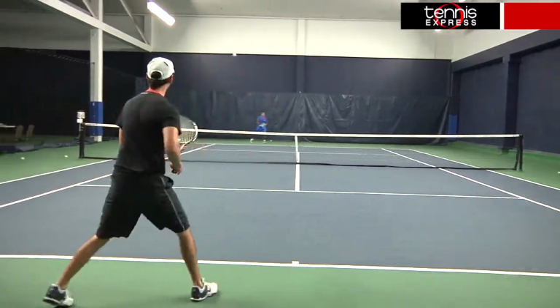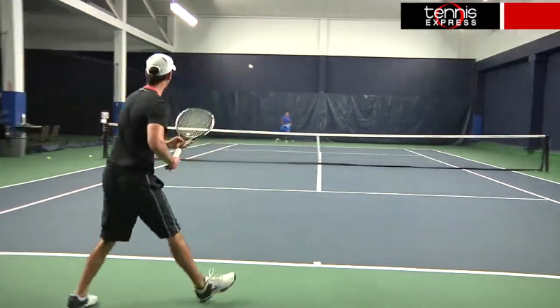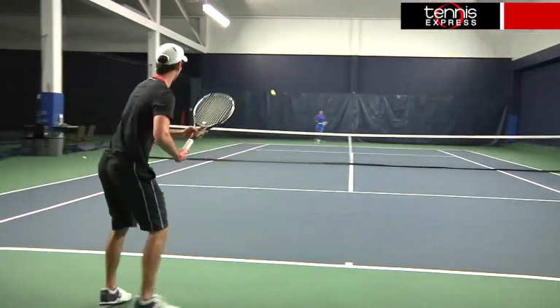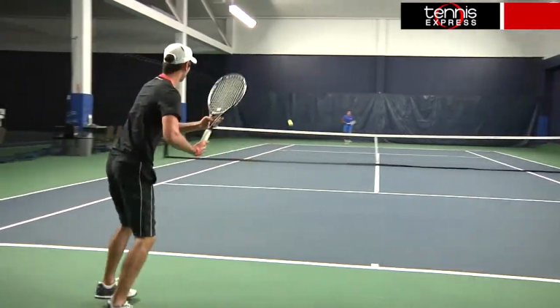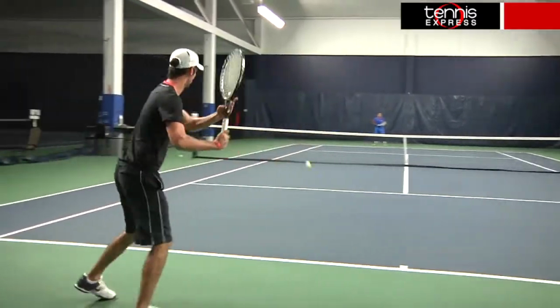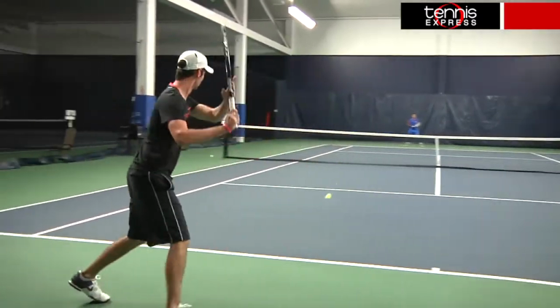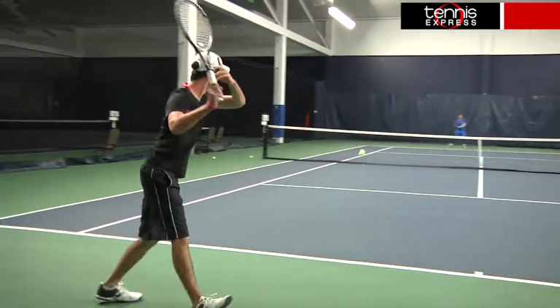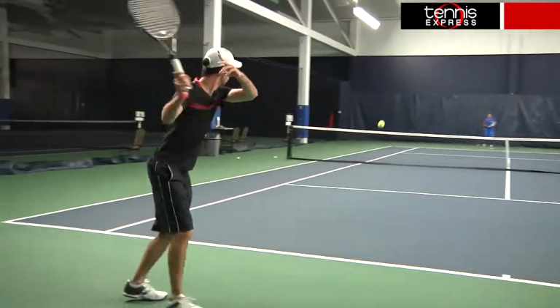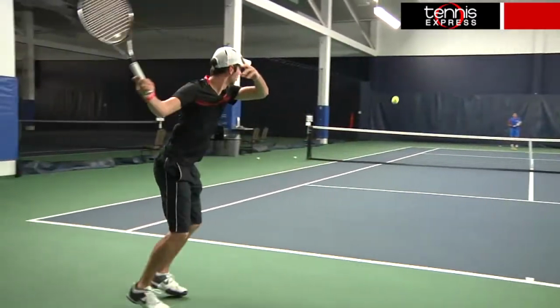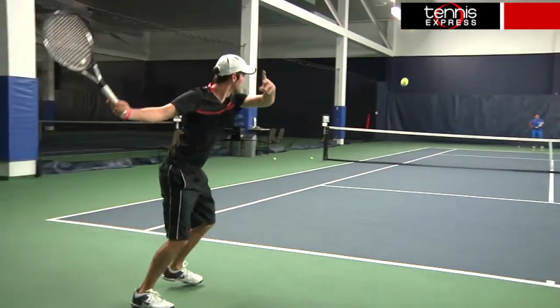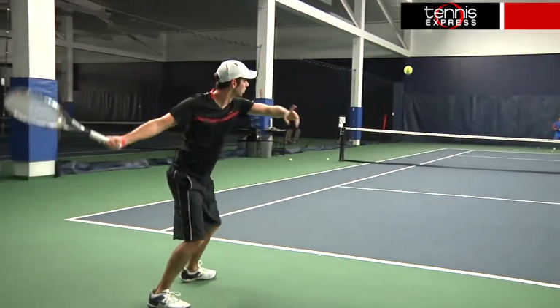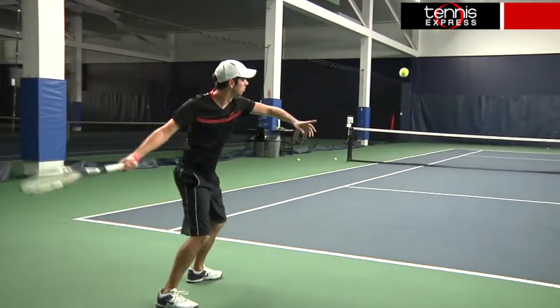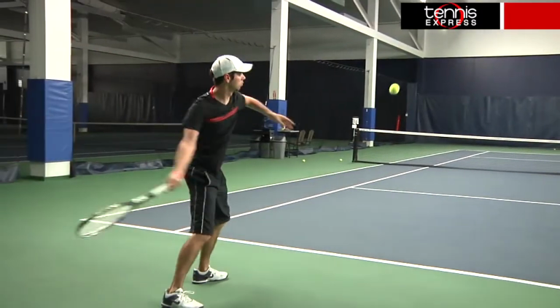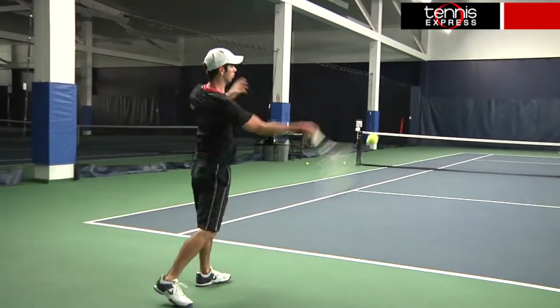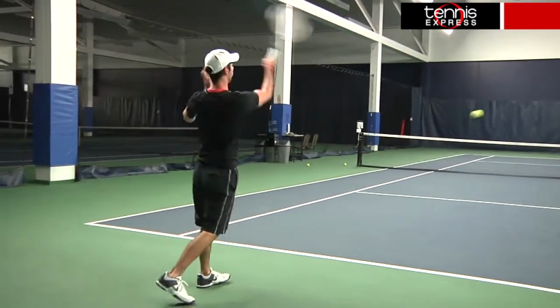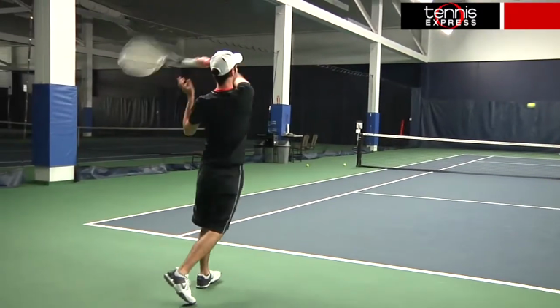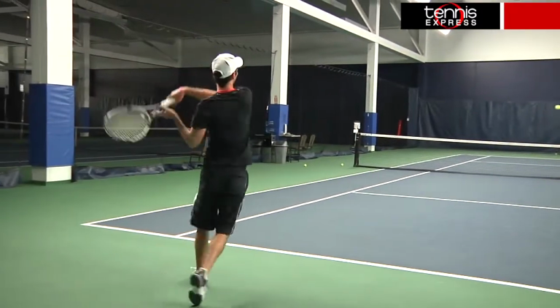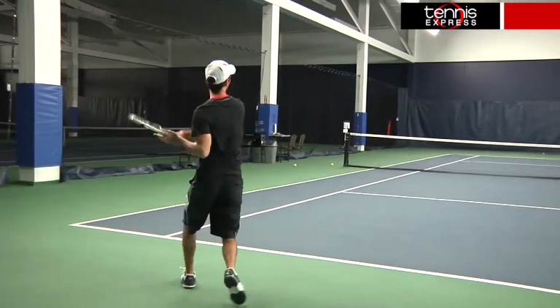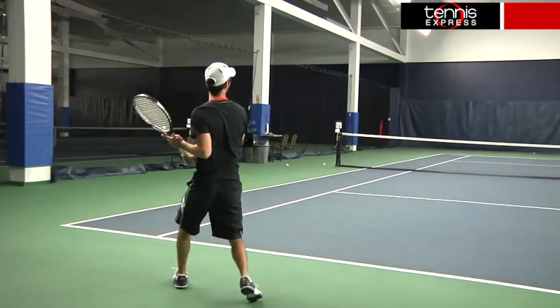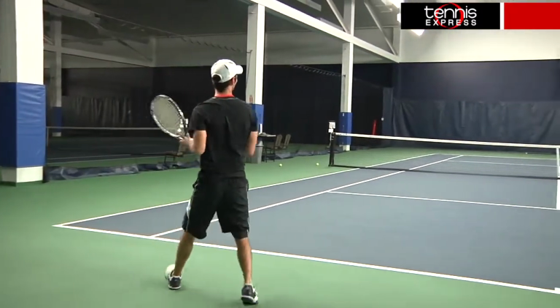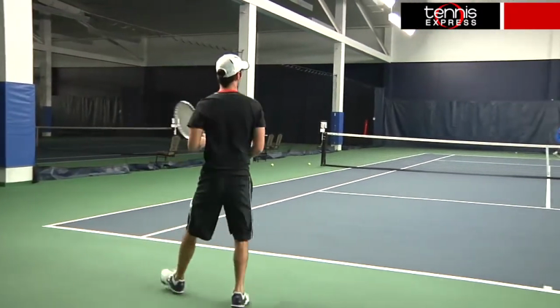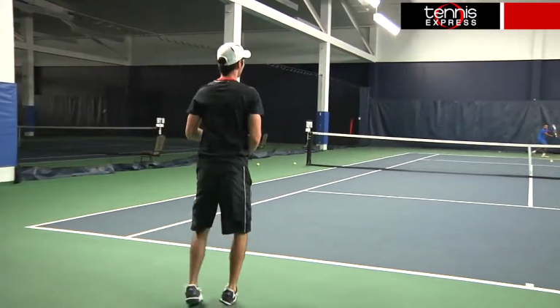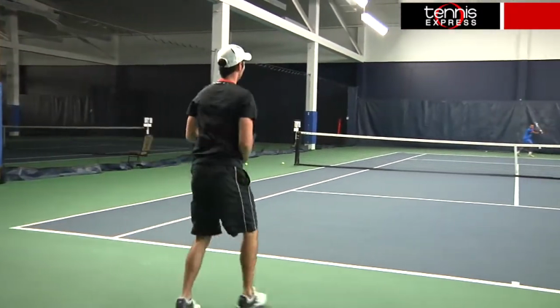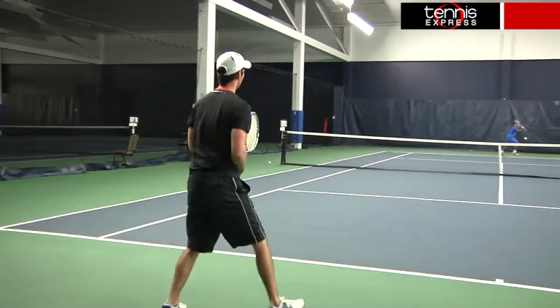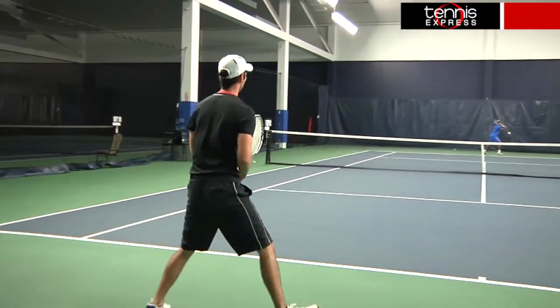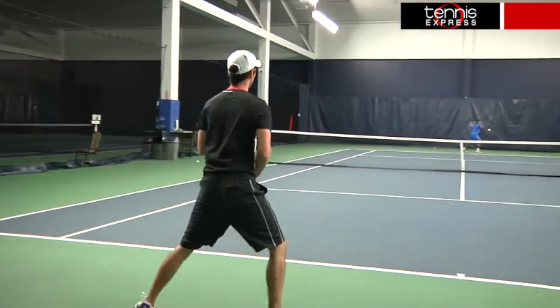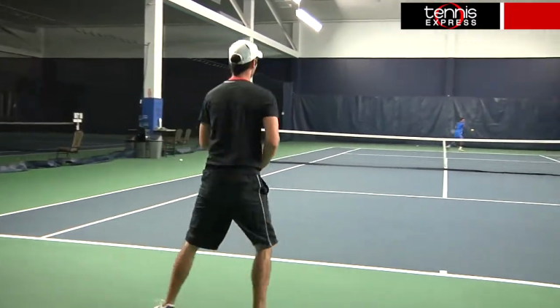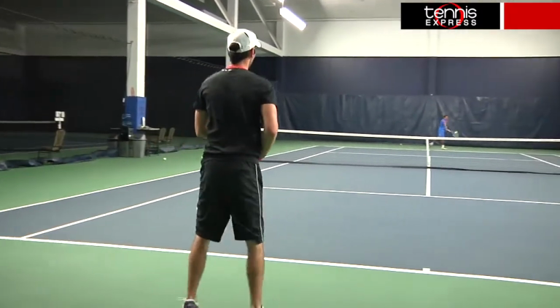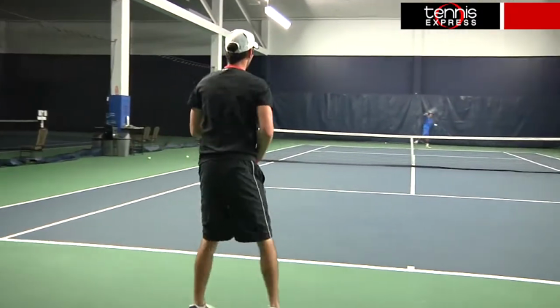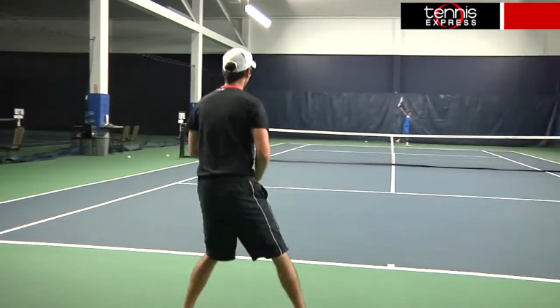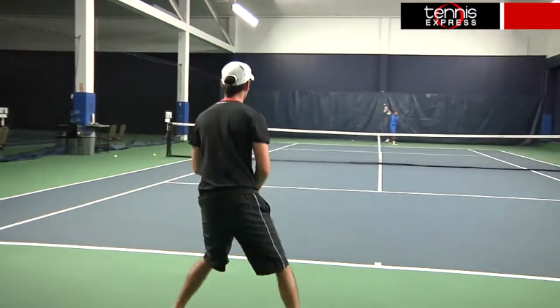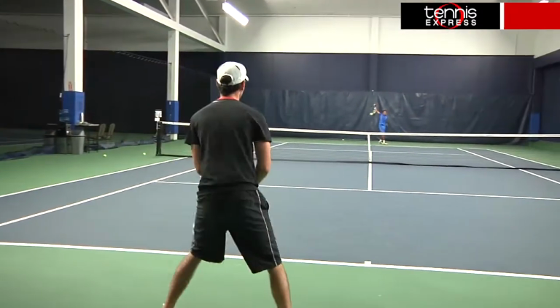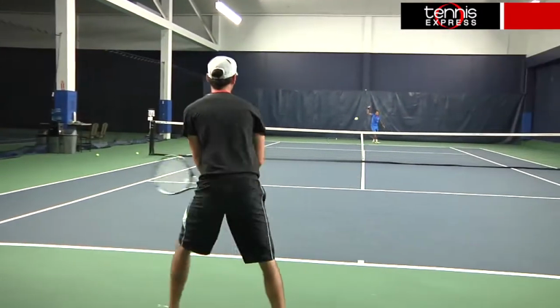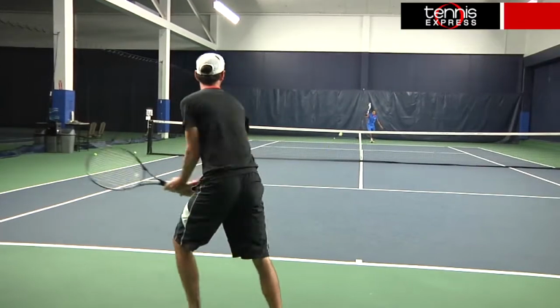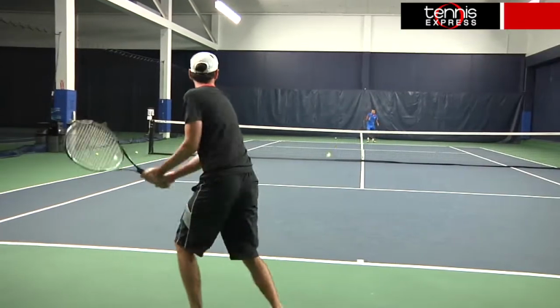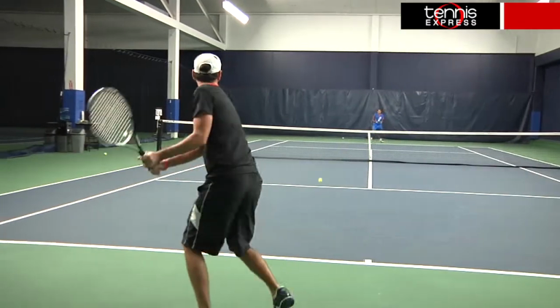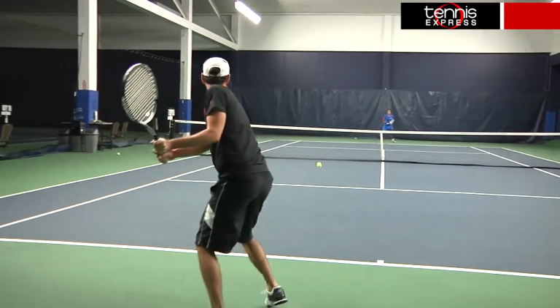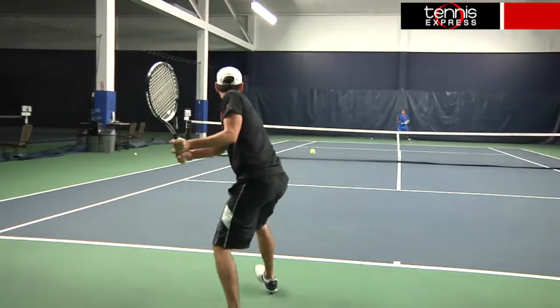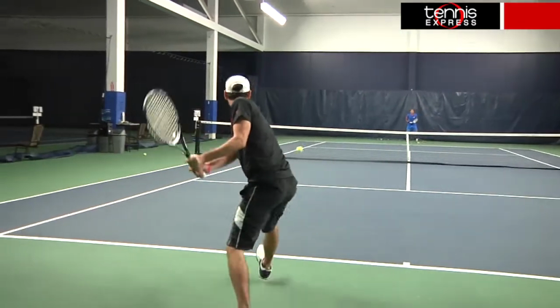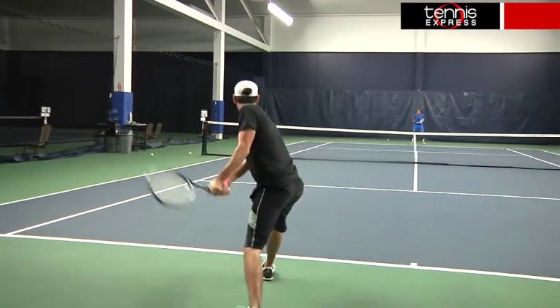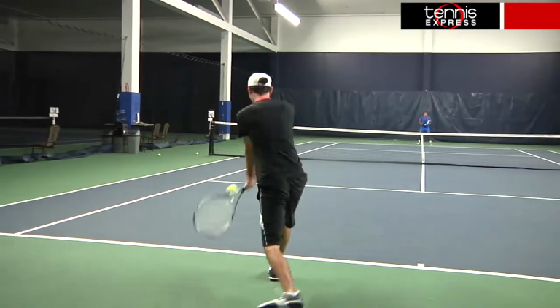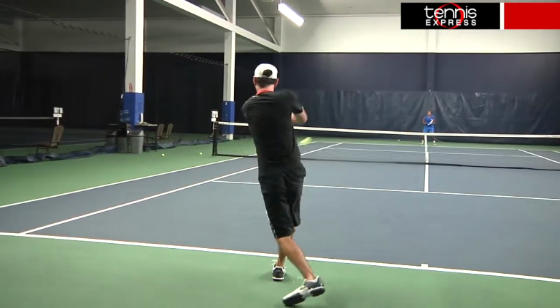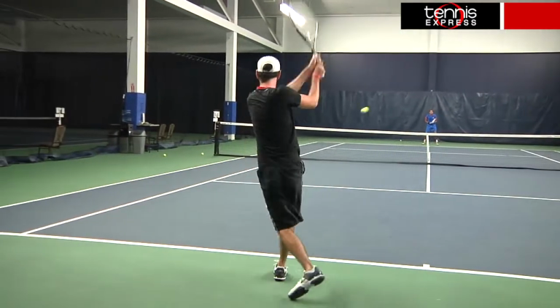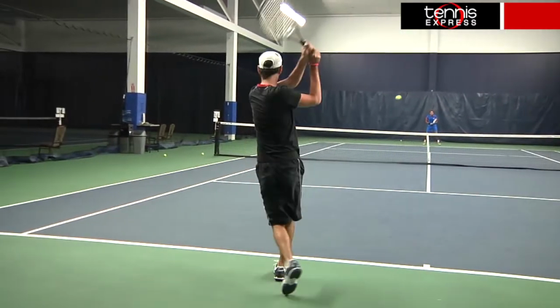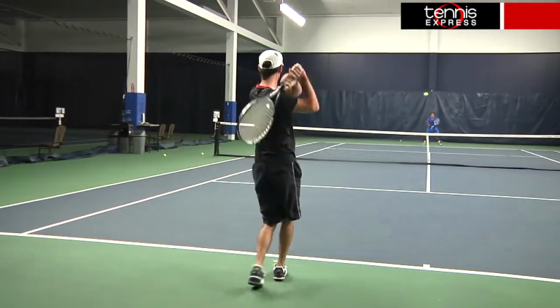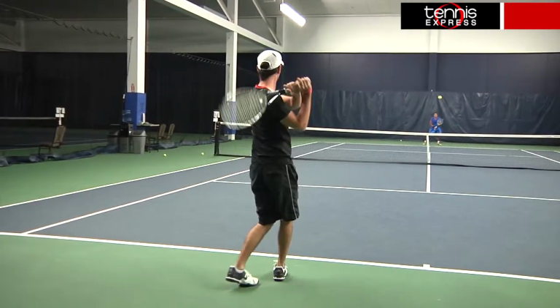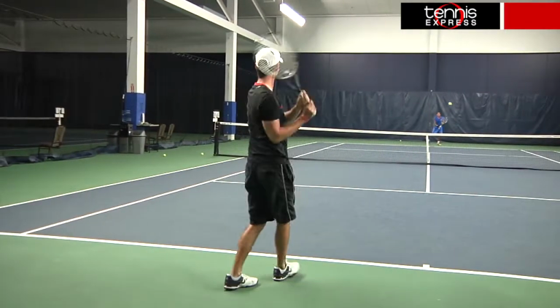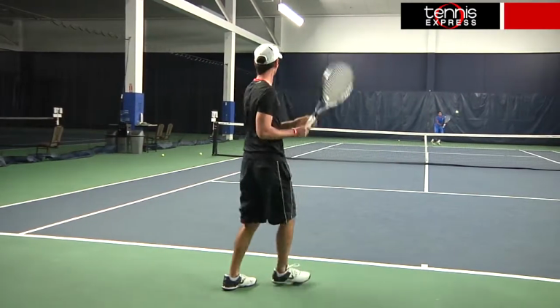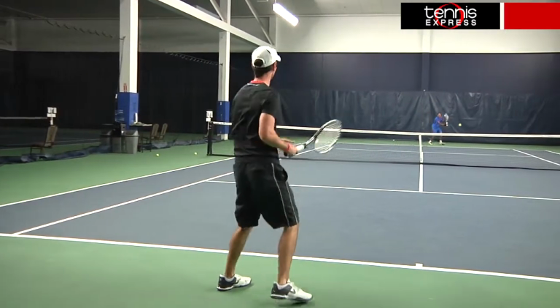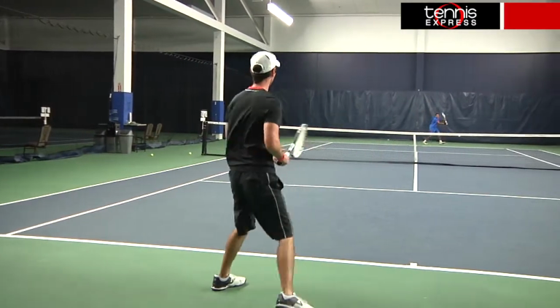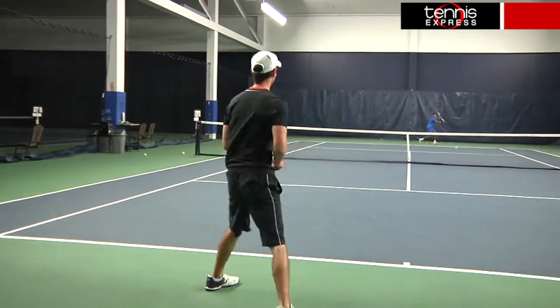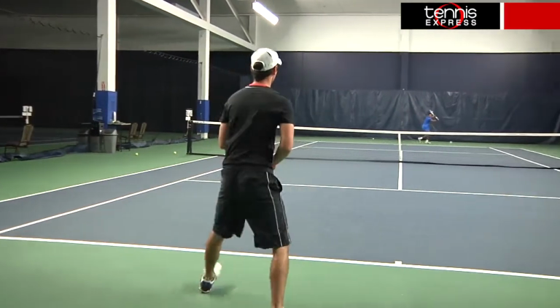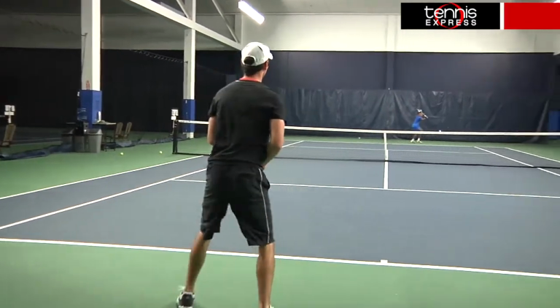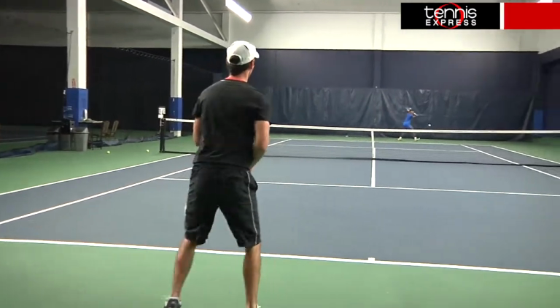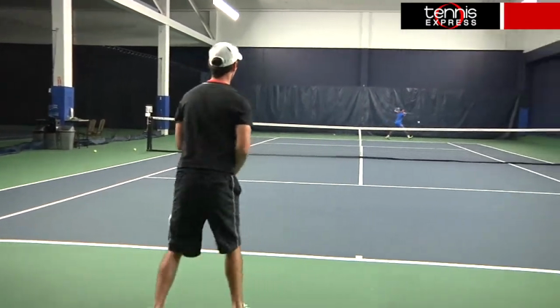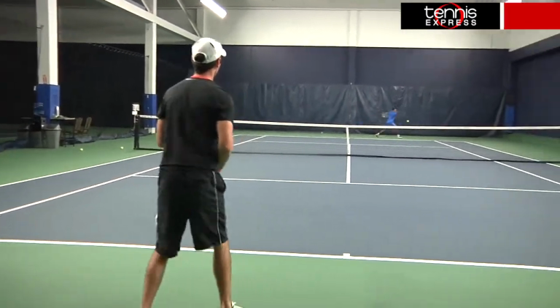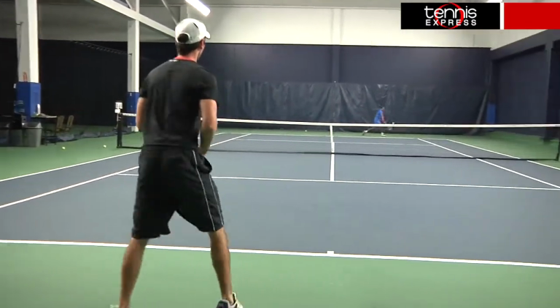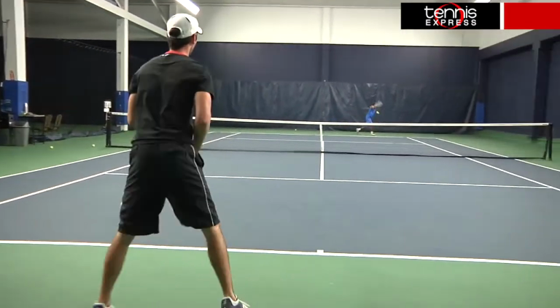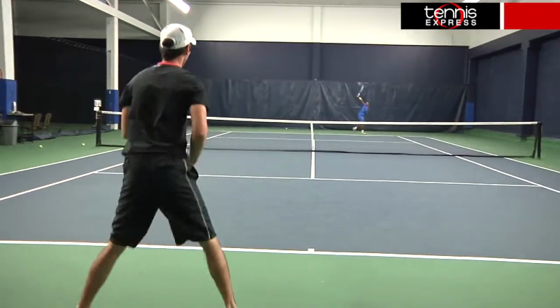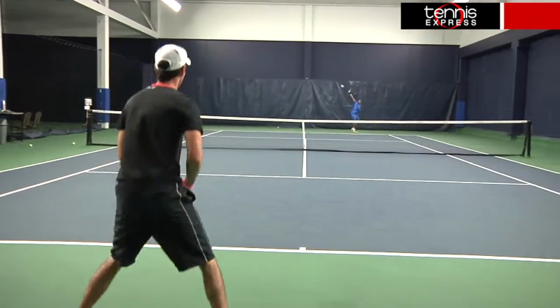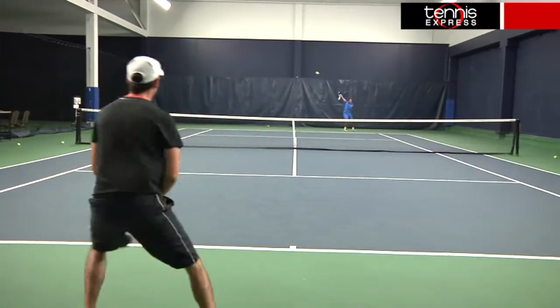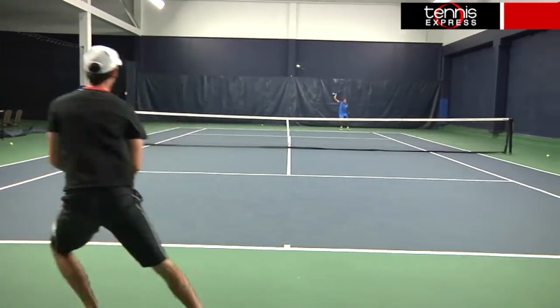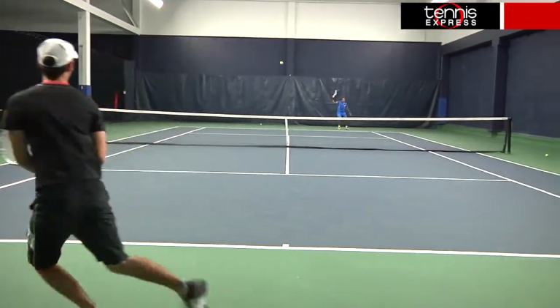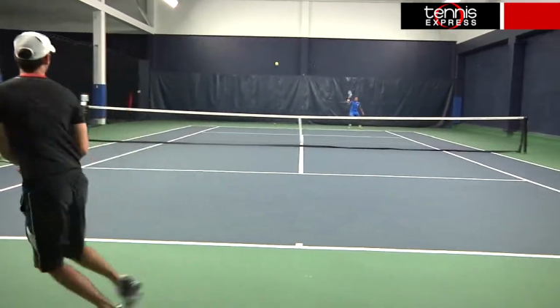Overall, it was a very comfortable racket to hit with, and if you're looking for the feel of the Warrior with a little less weight, give the Warrior Team a try.